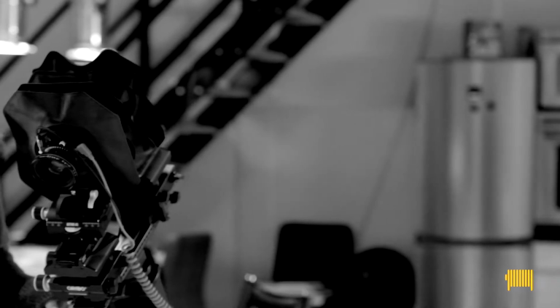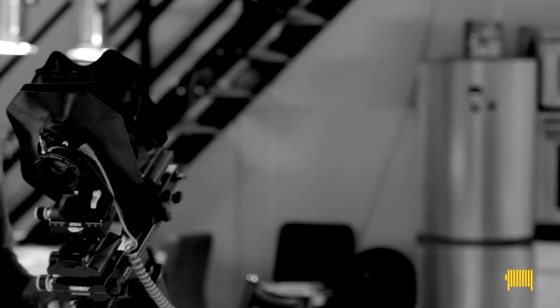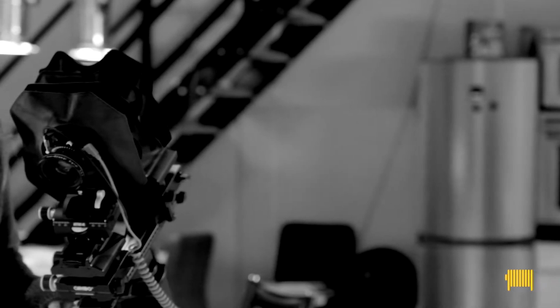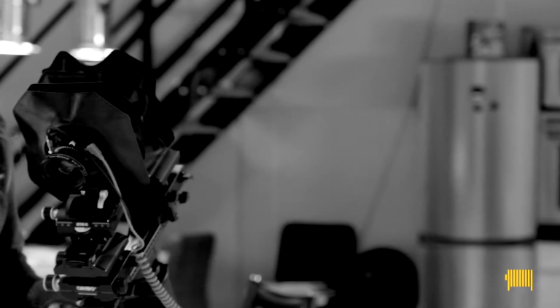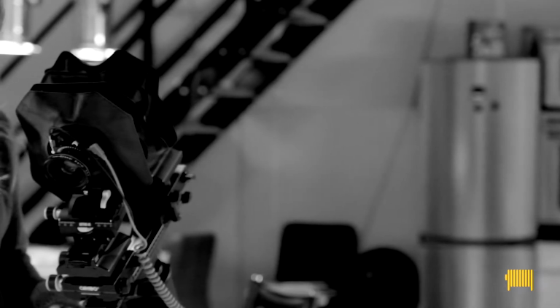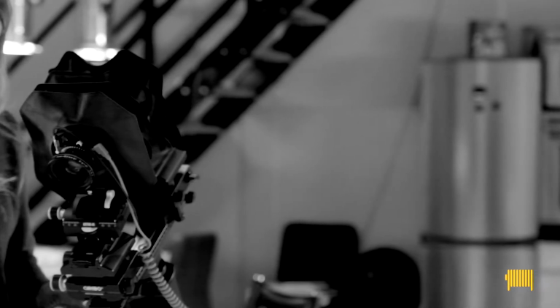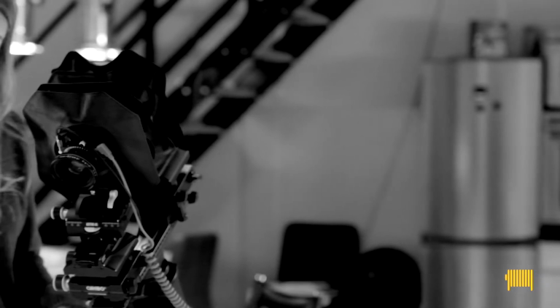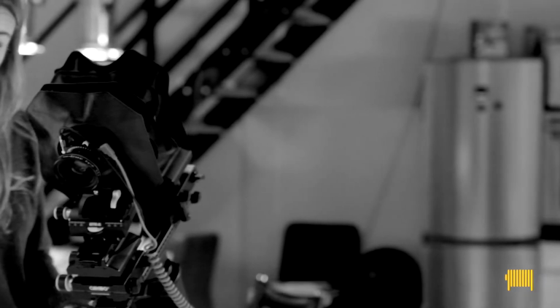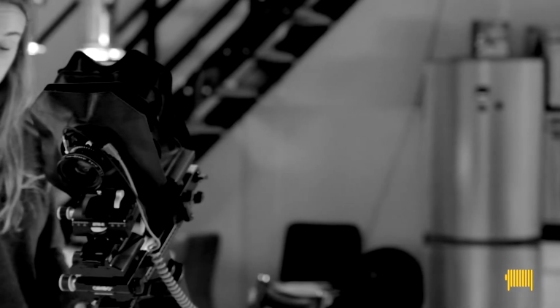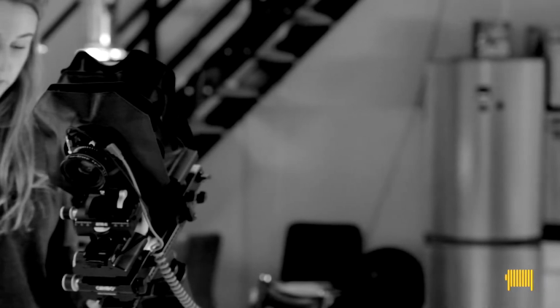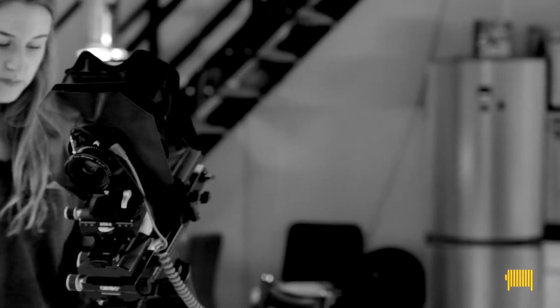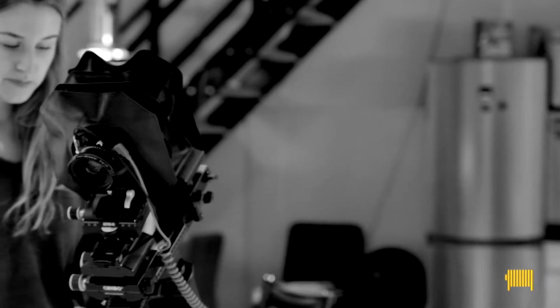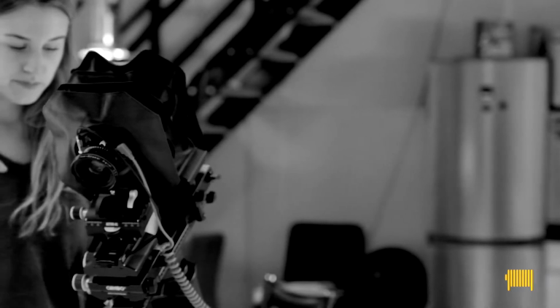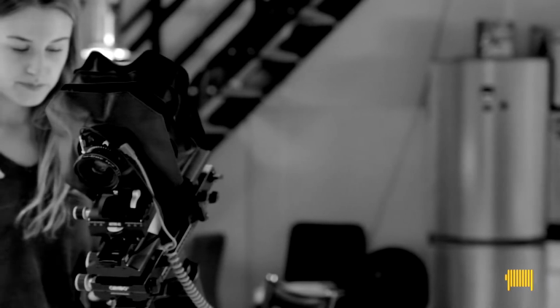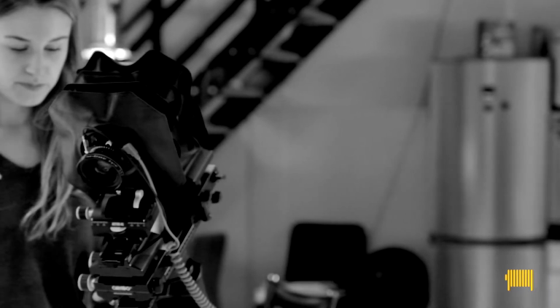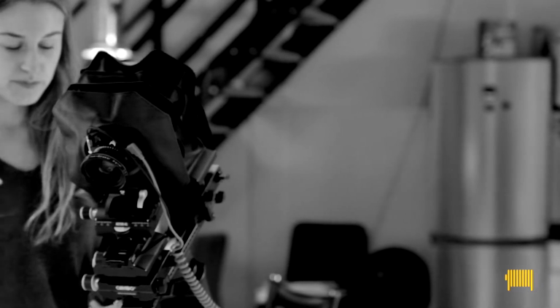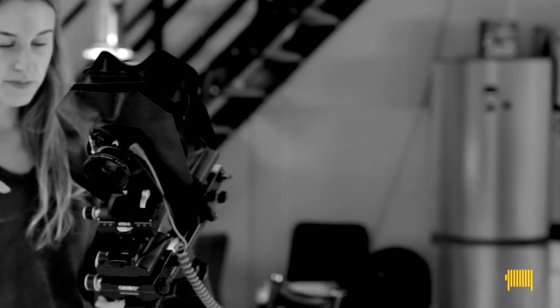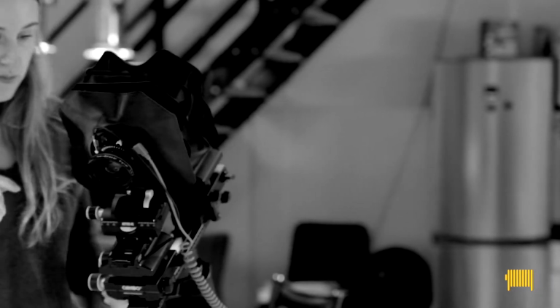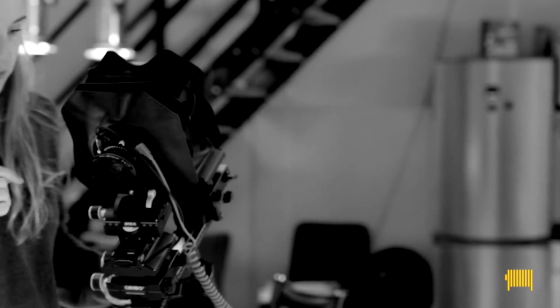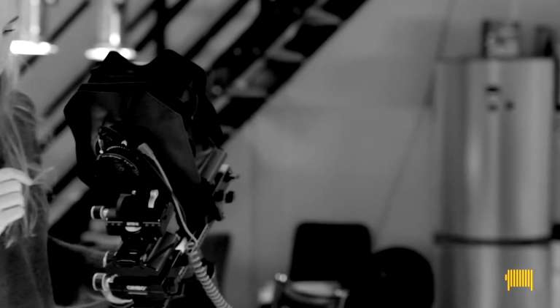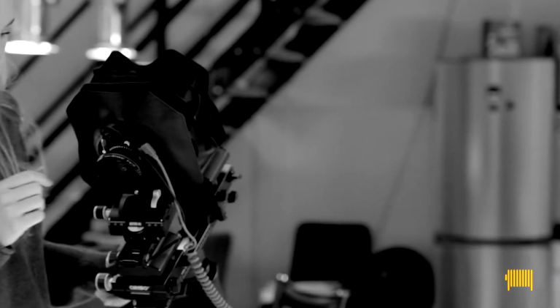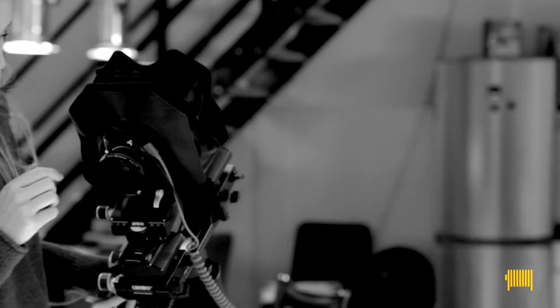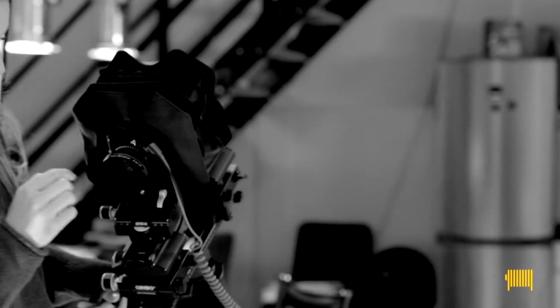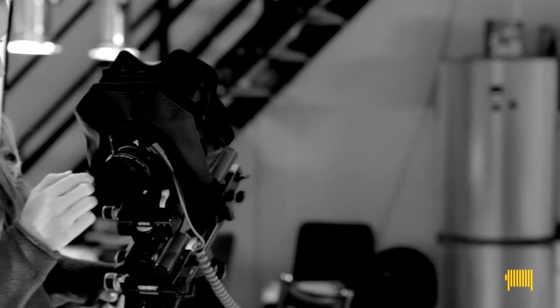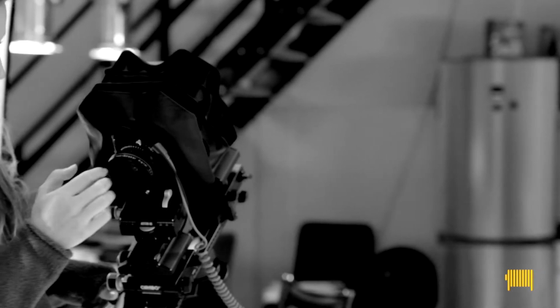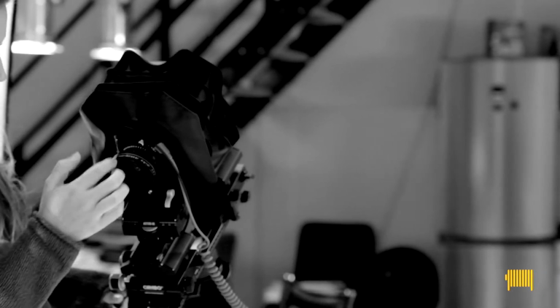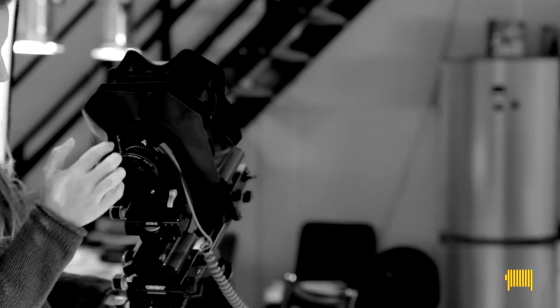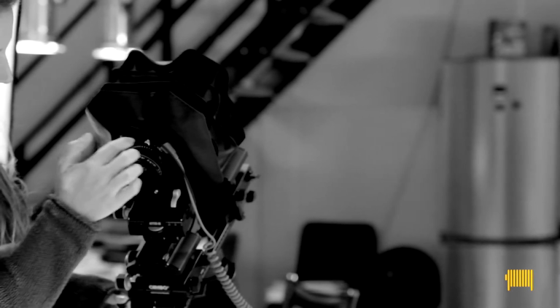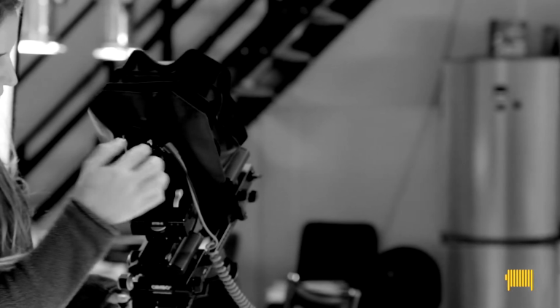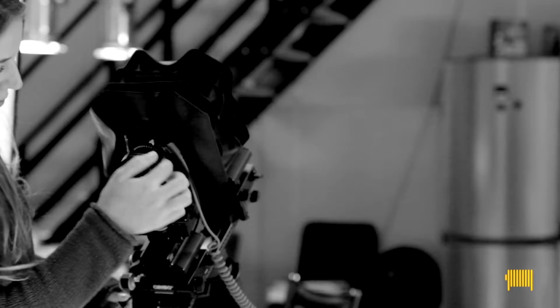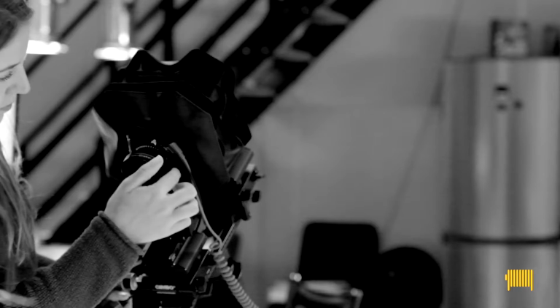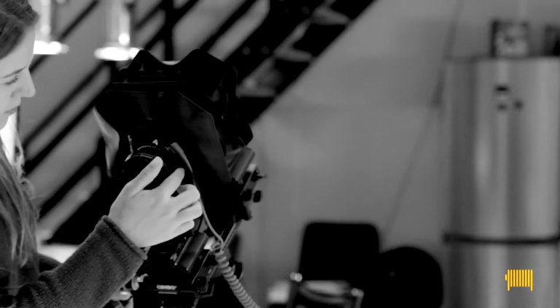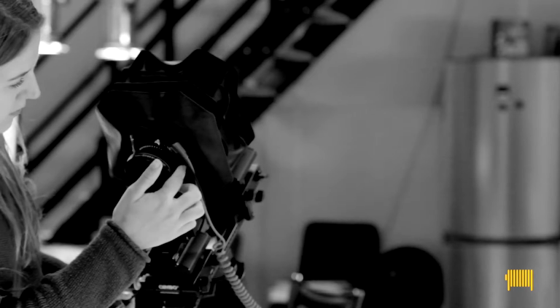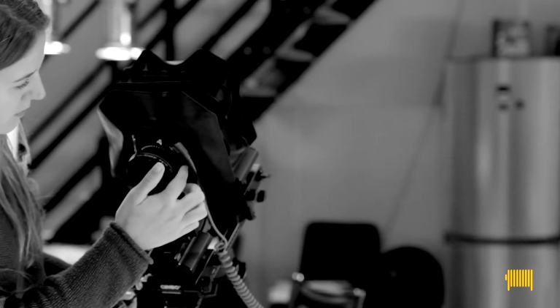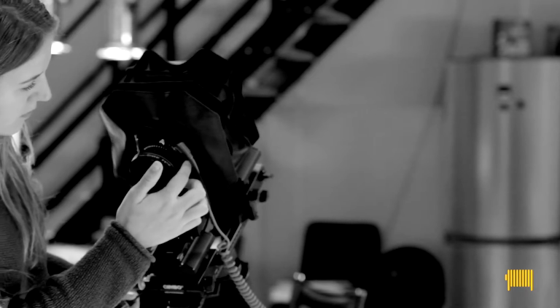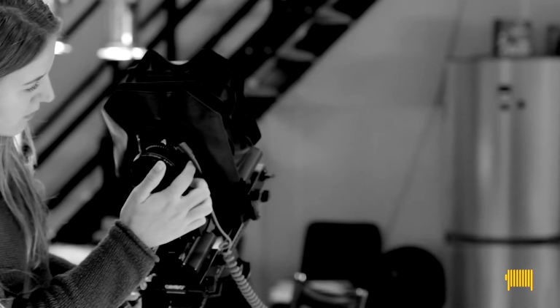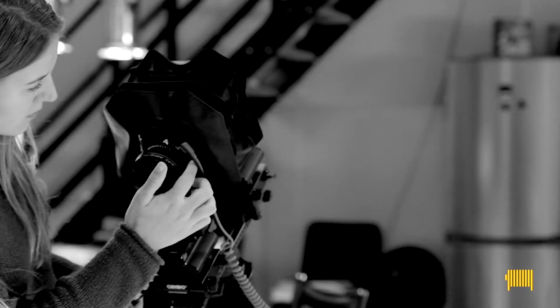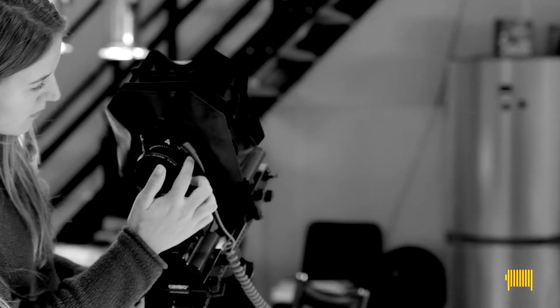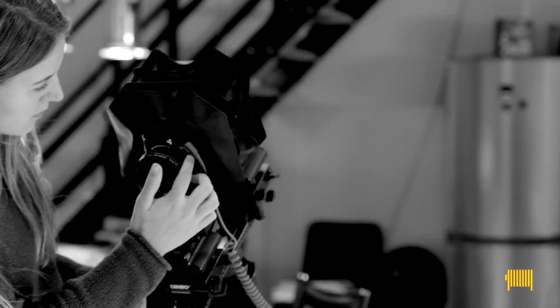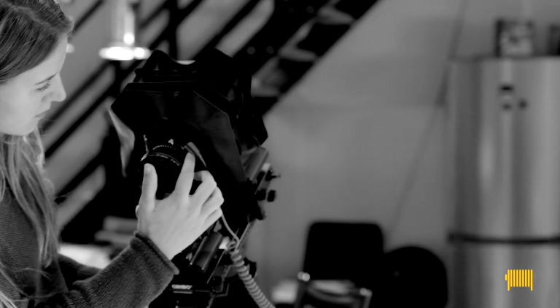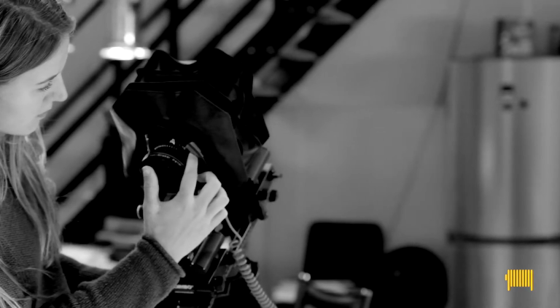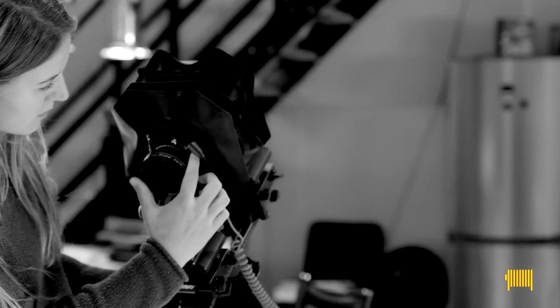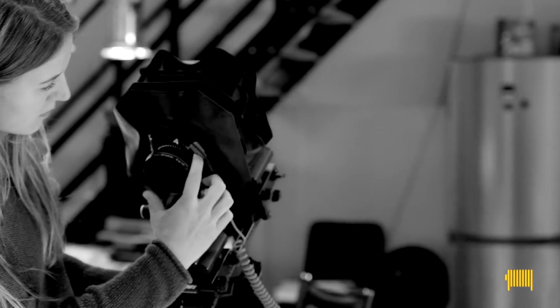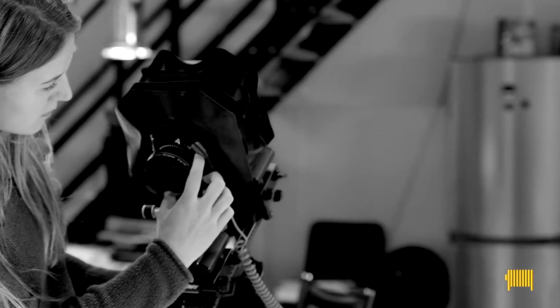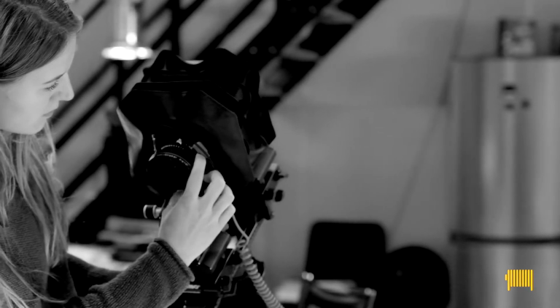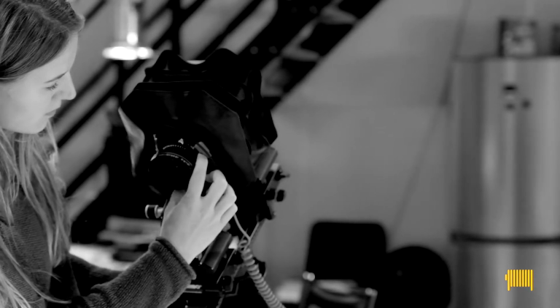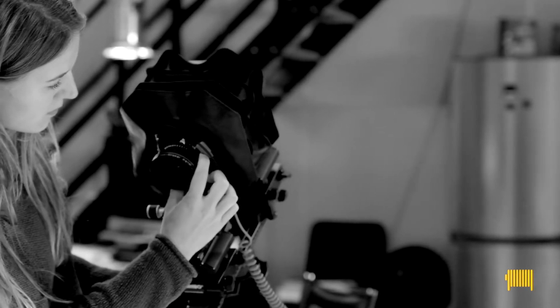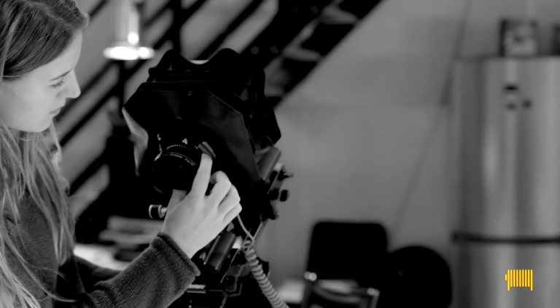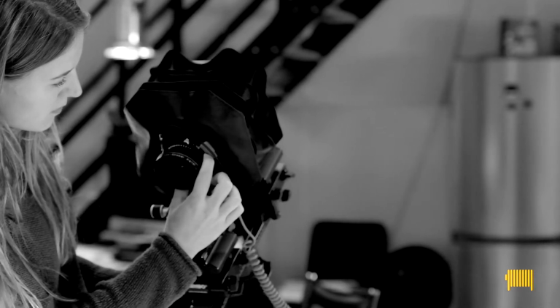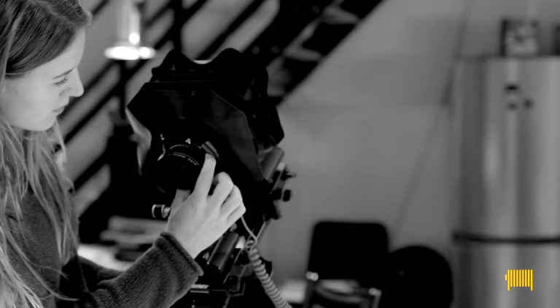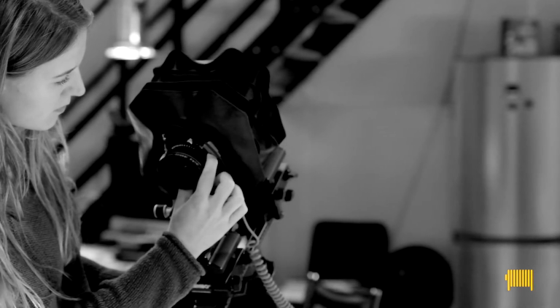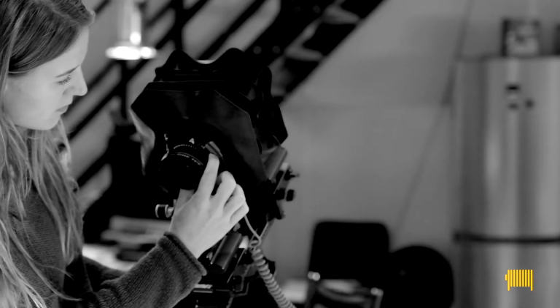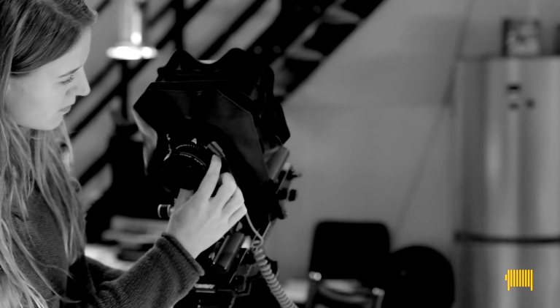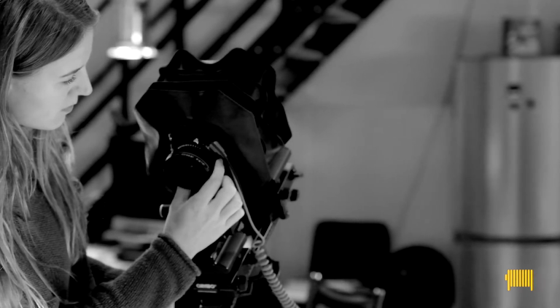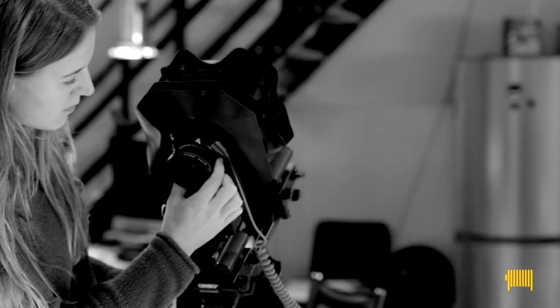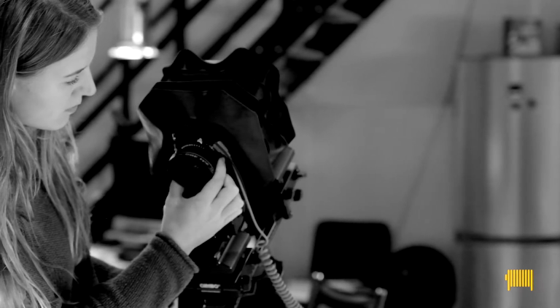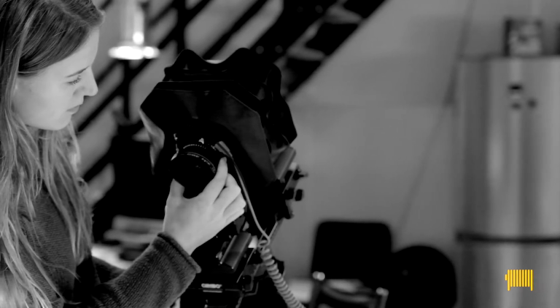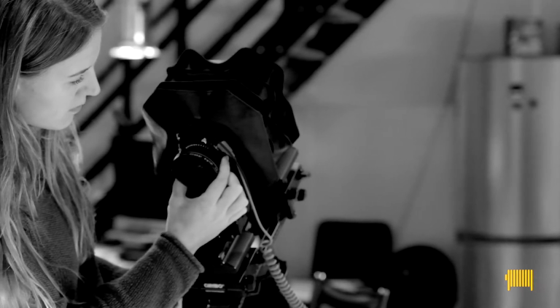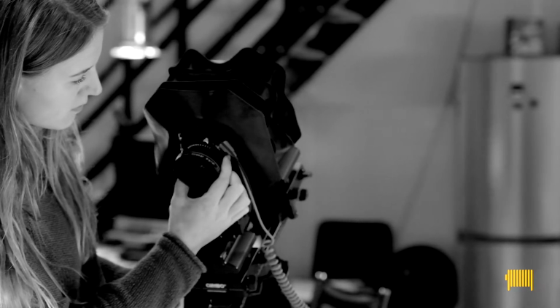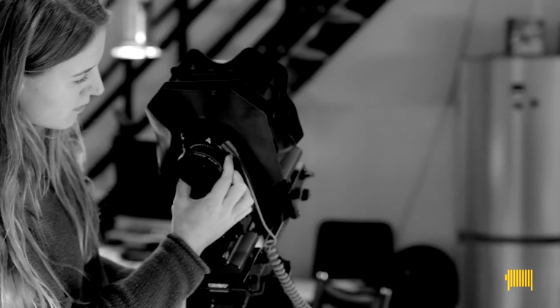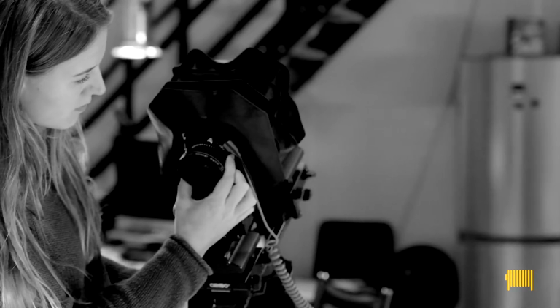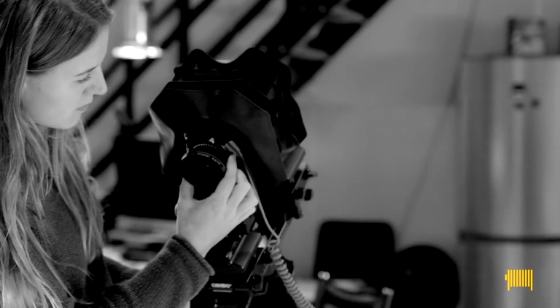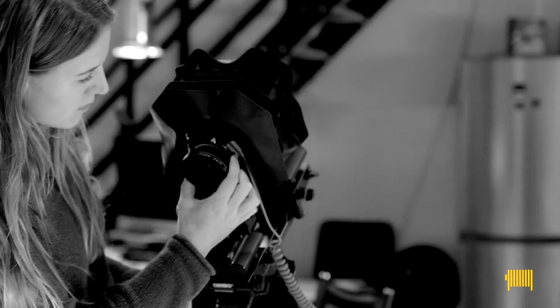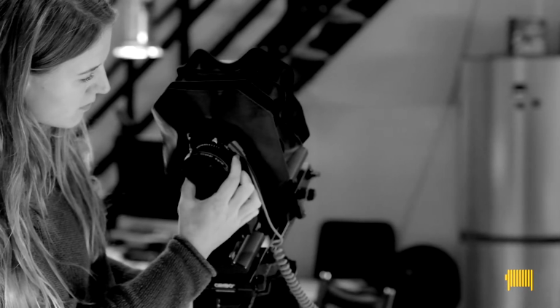Until just a decade ago, high-end video was the domain of big, expensive, professional TV cameras.